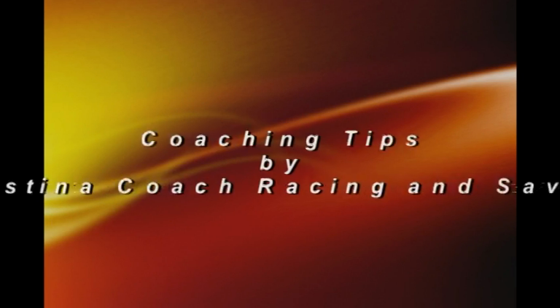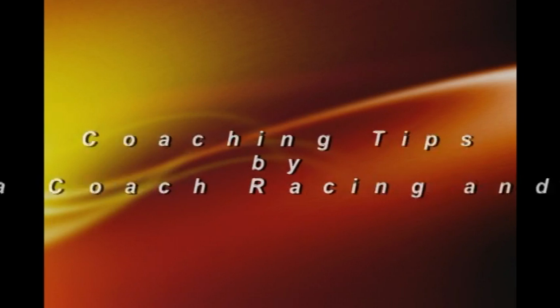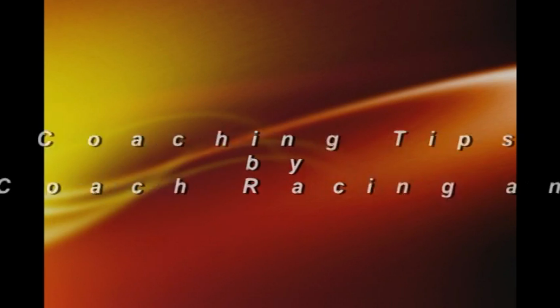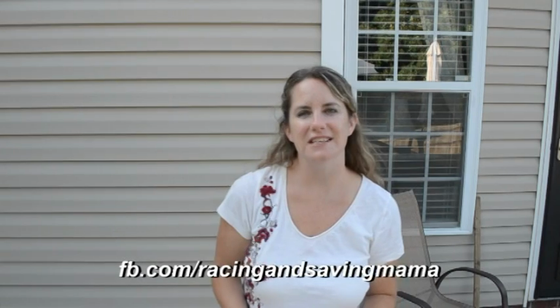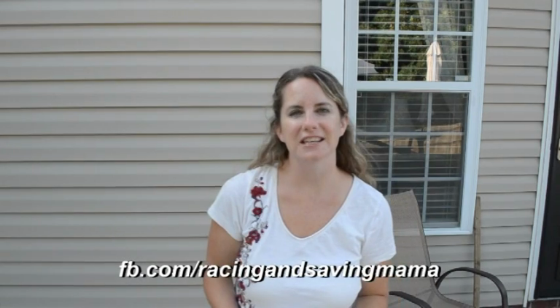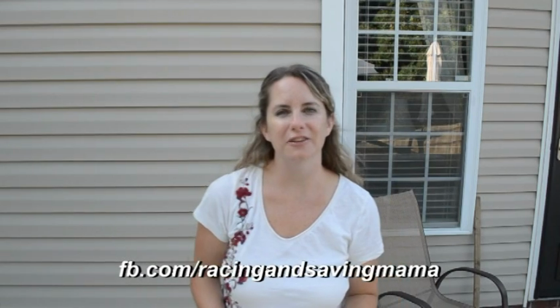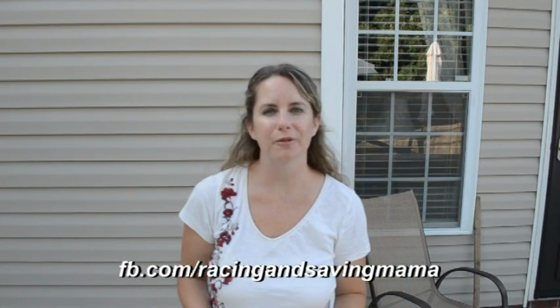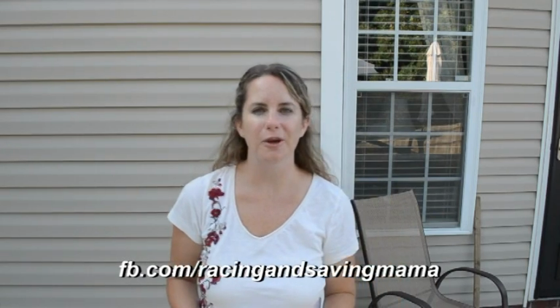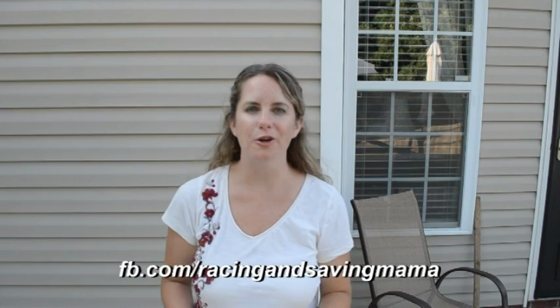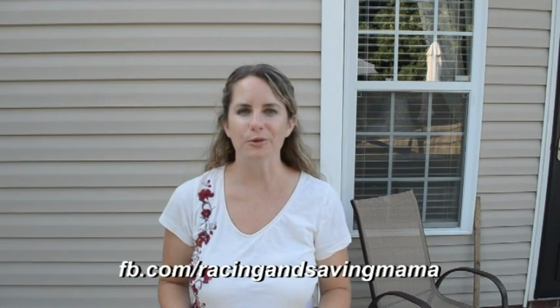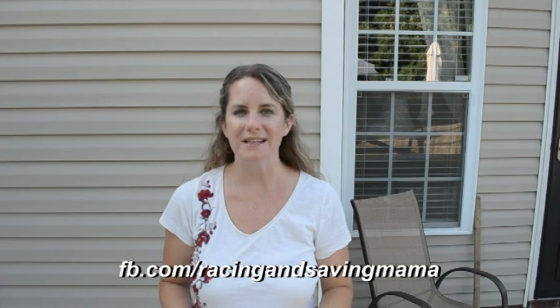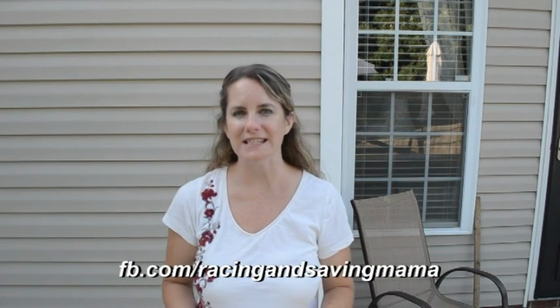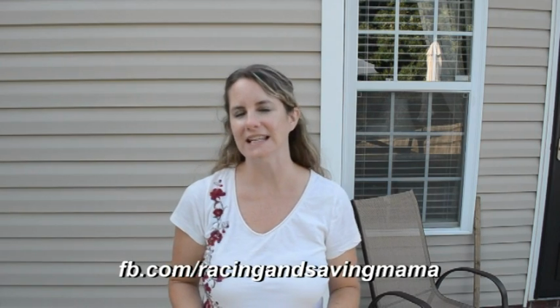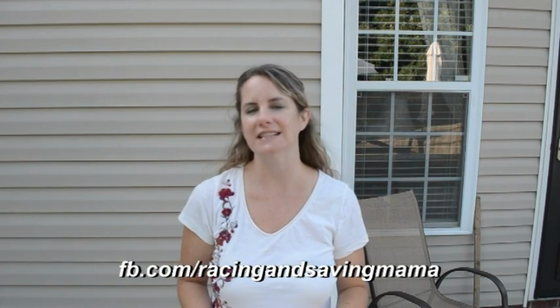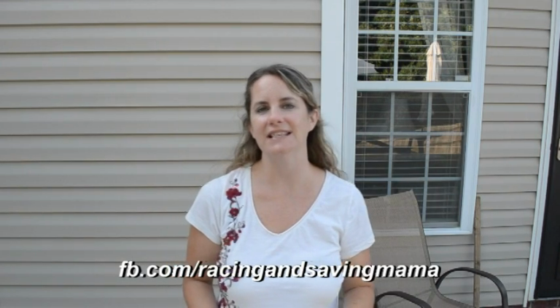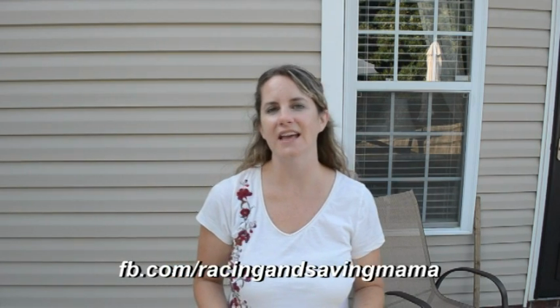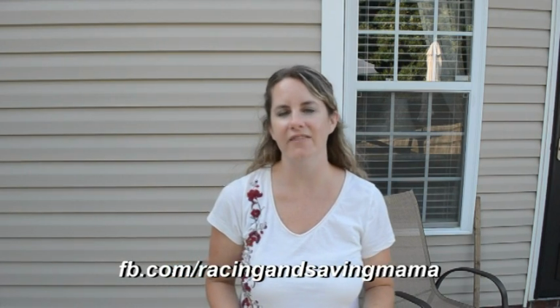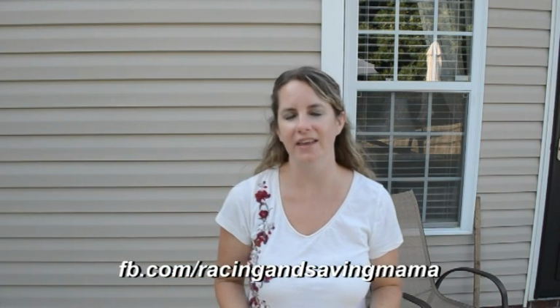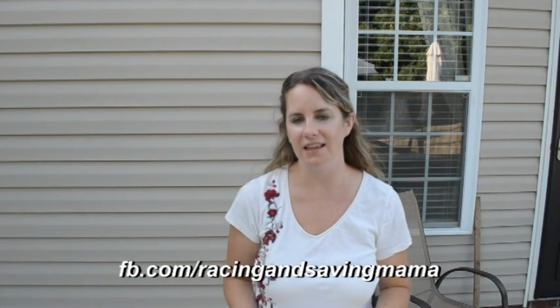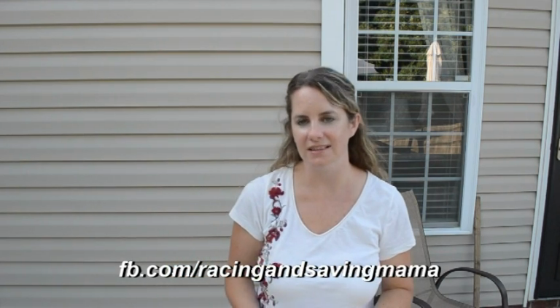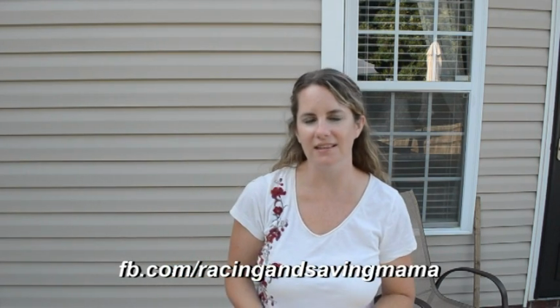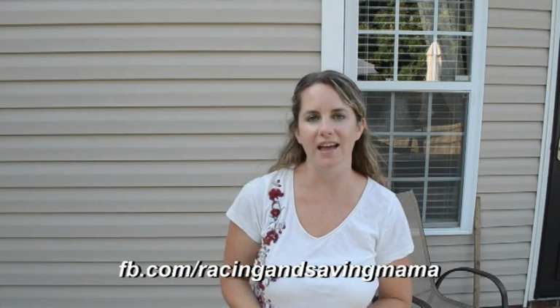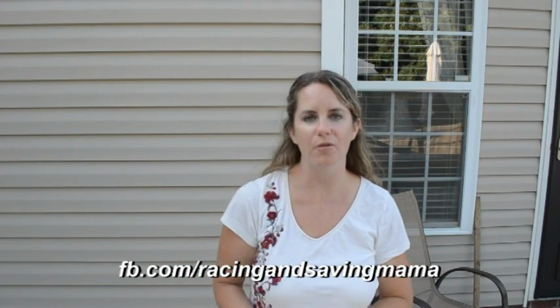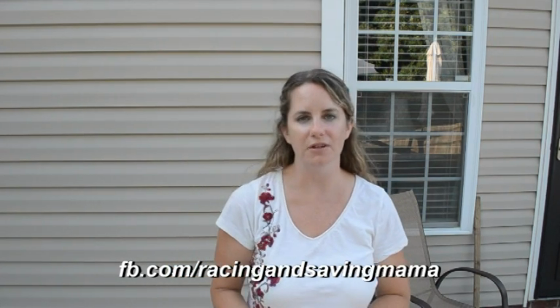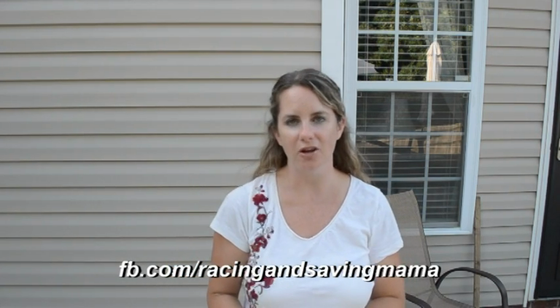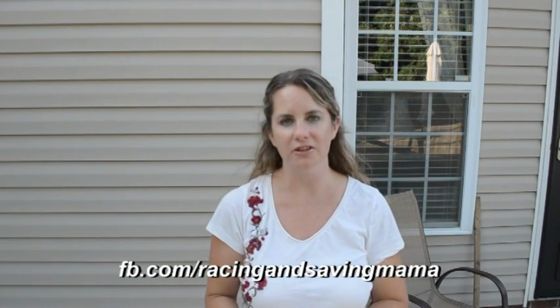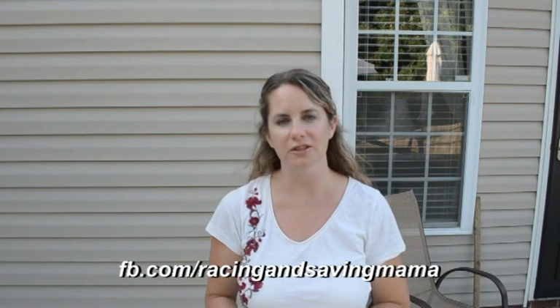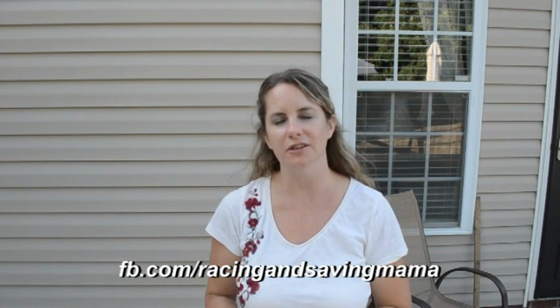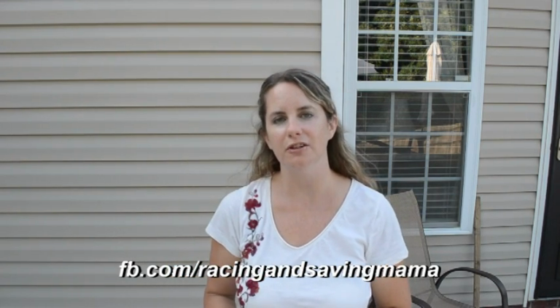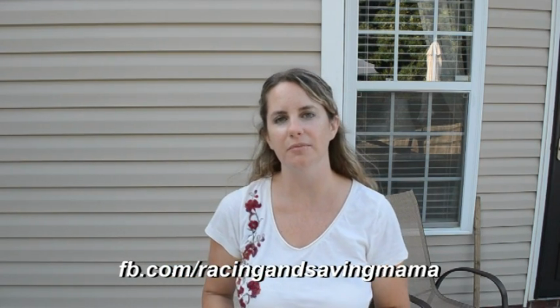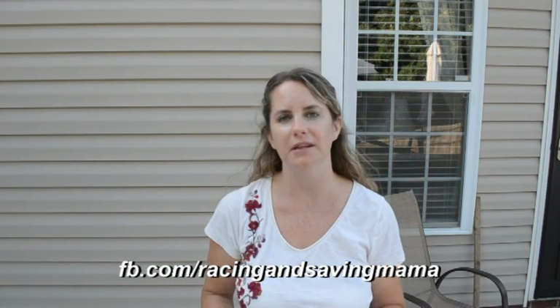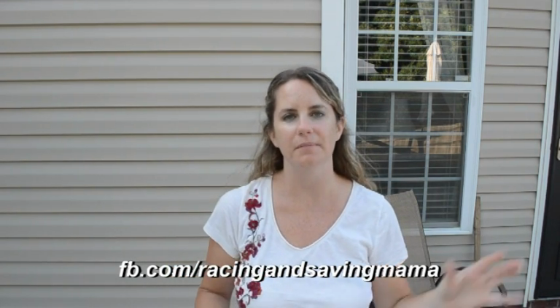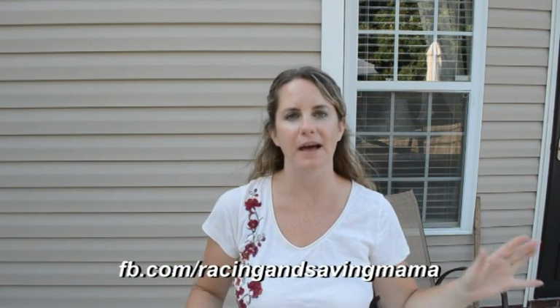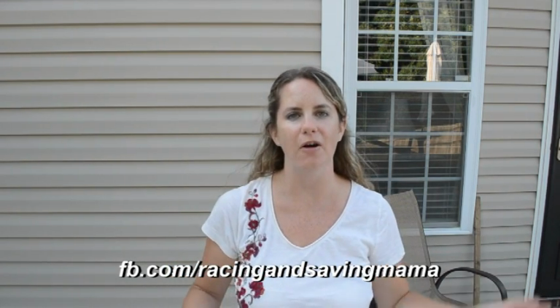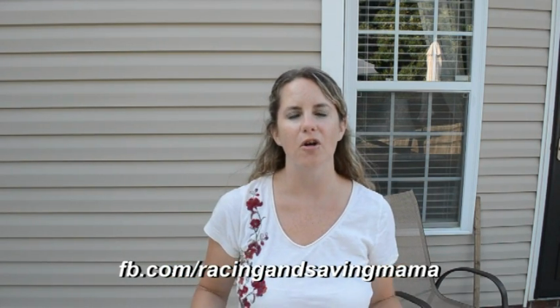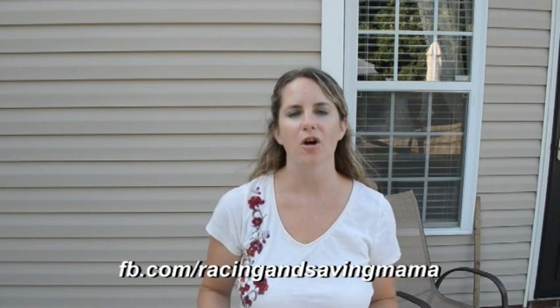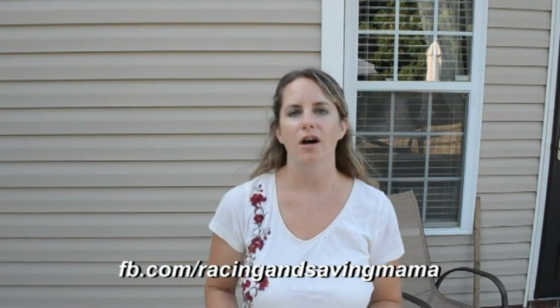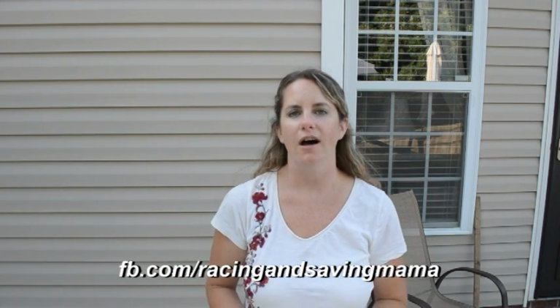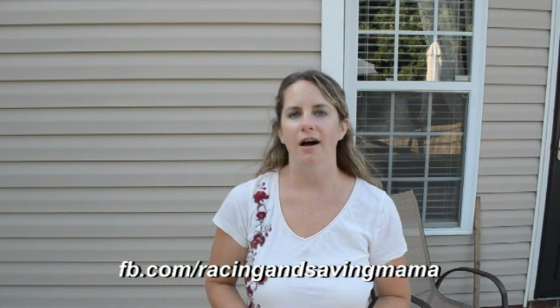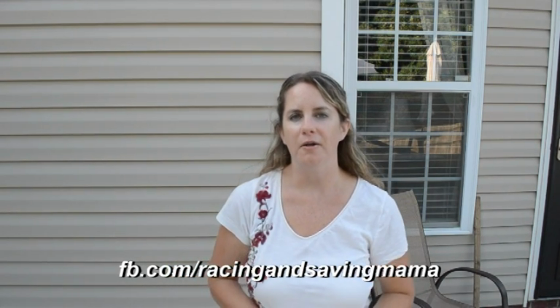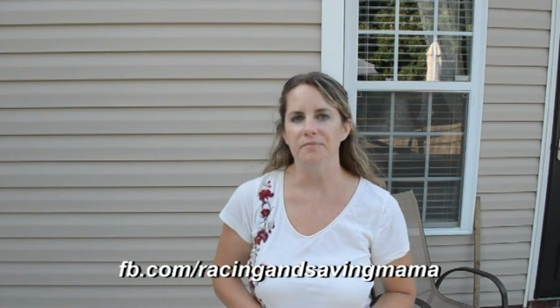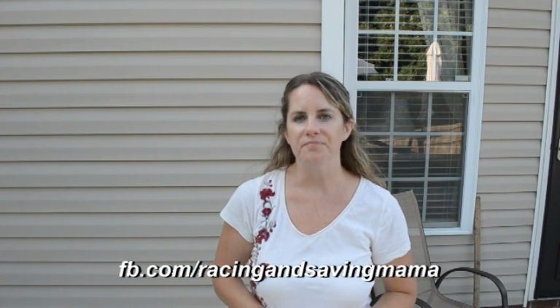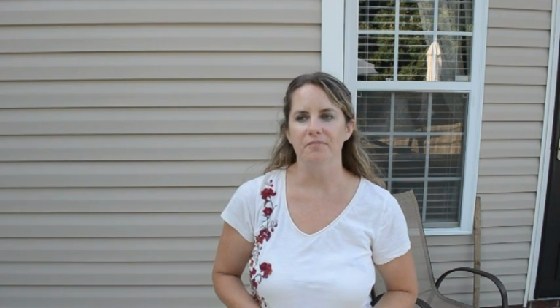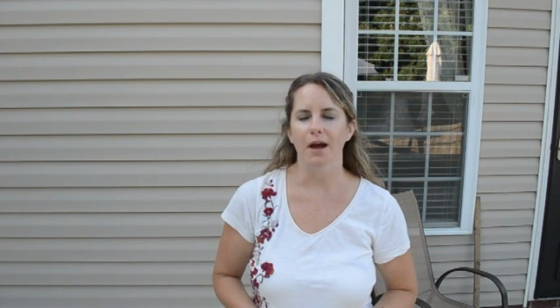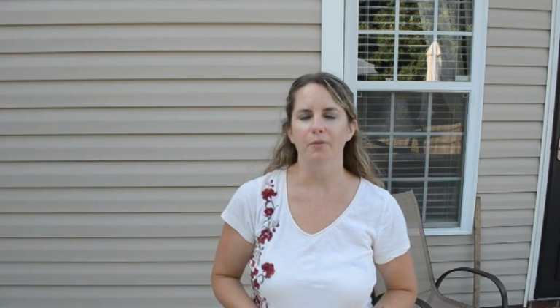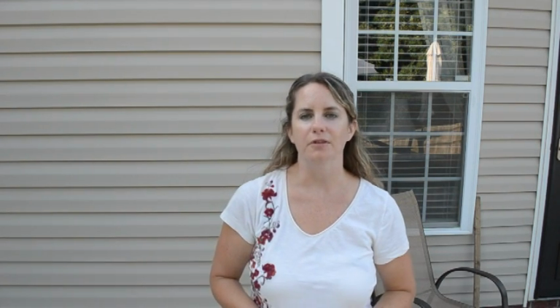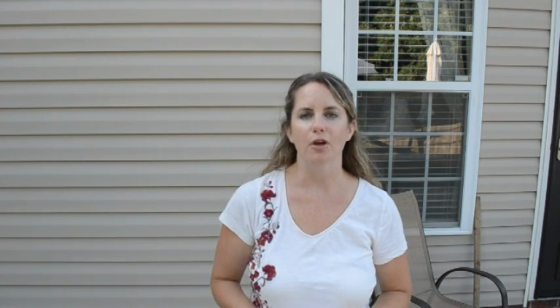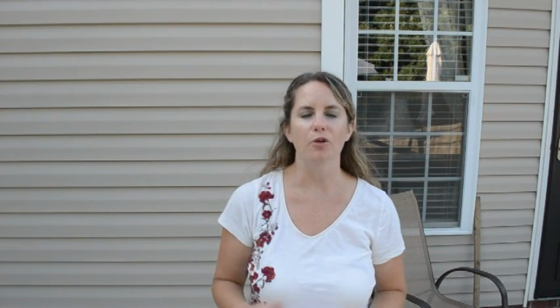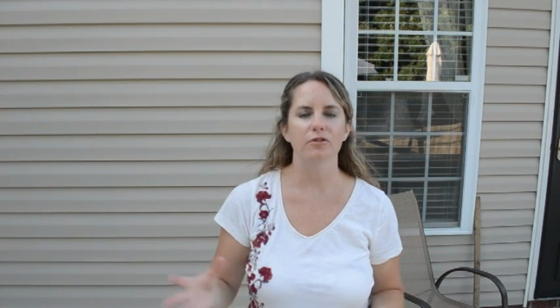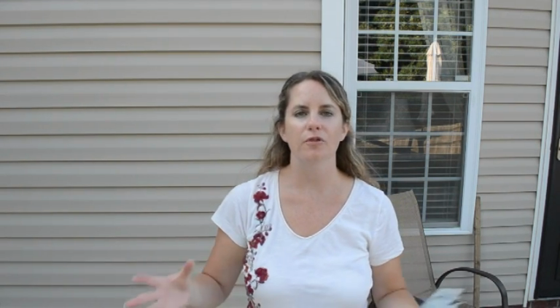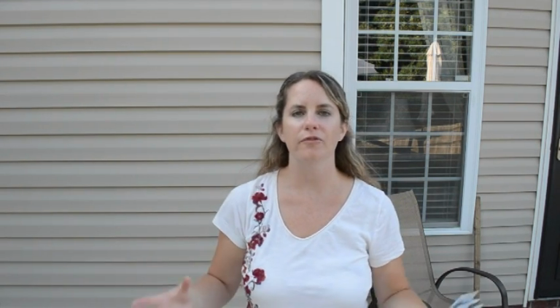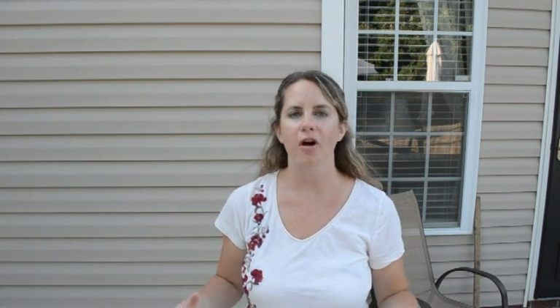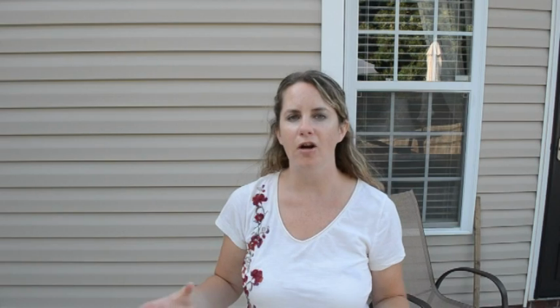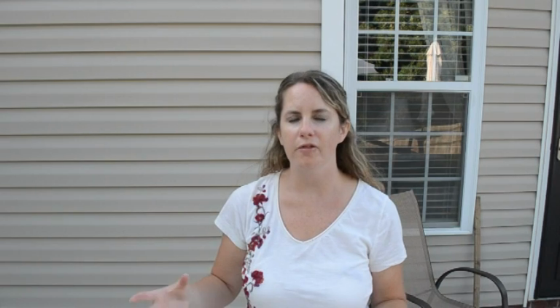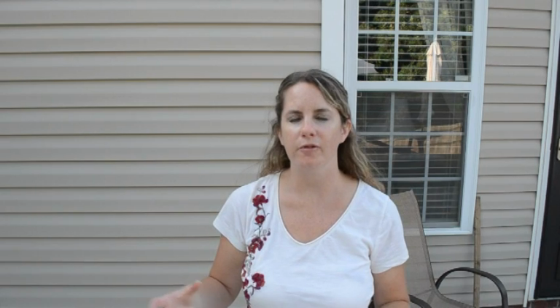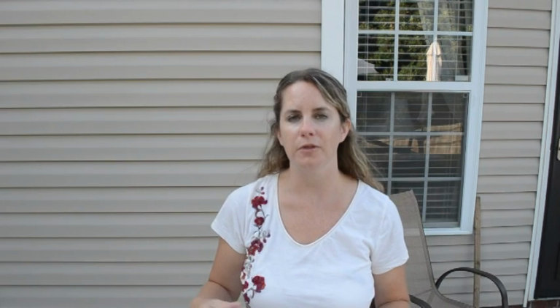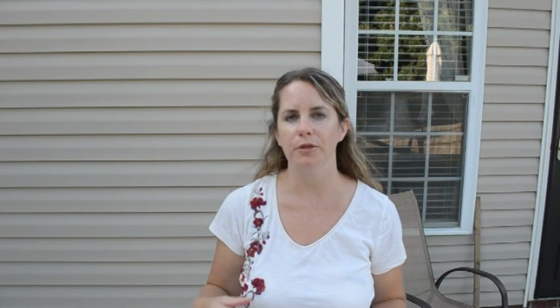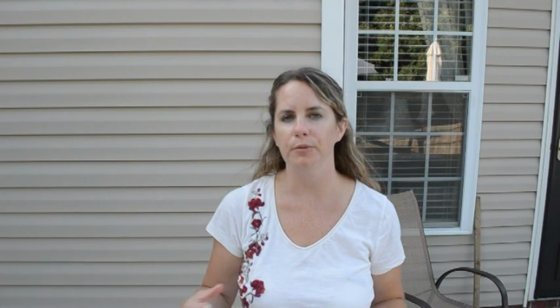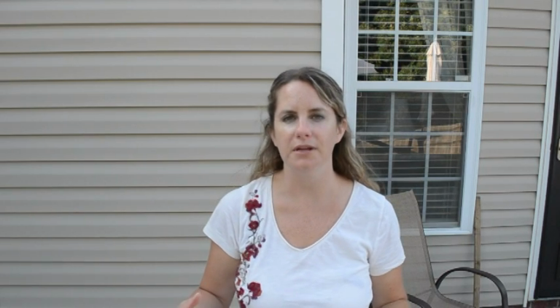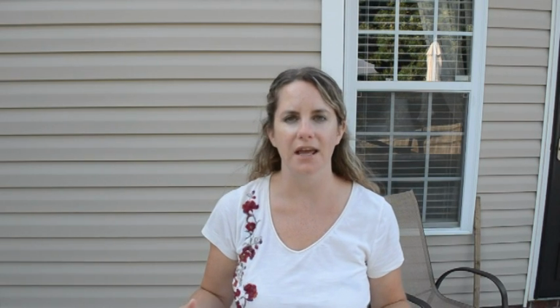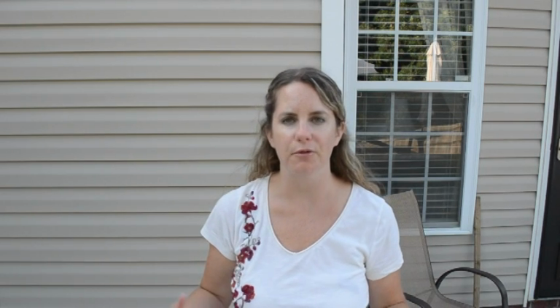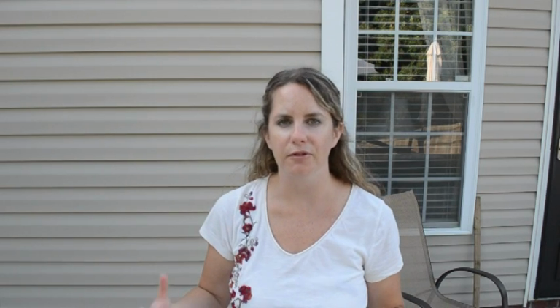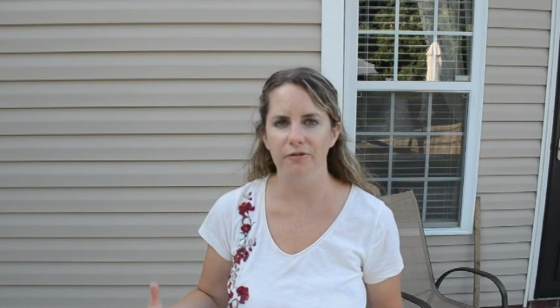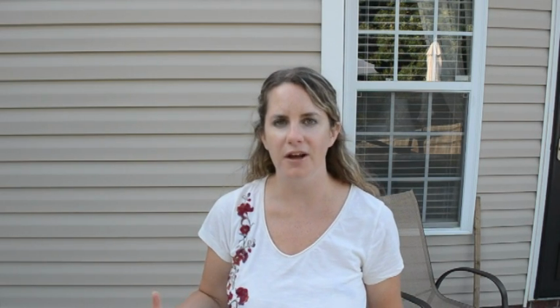I'm Christina from Coach Racing and Saving, and today I want to talk to you a little bit about my results so far from the three-day refresh.